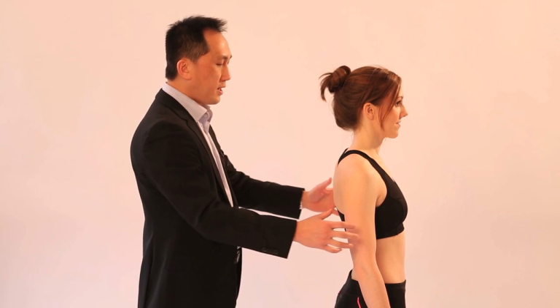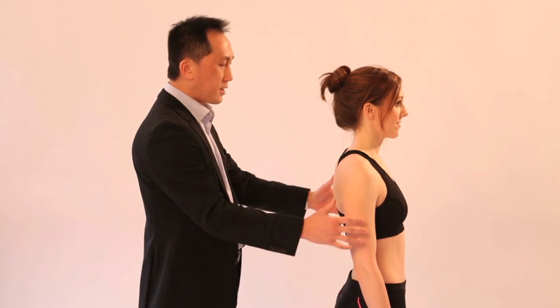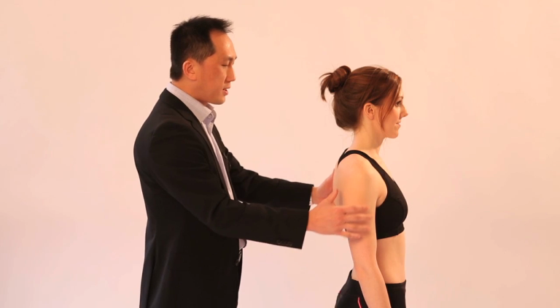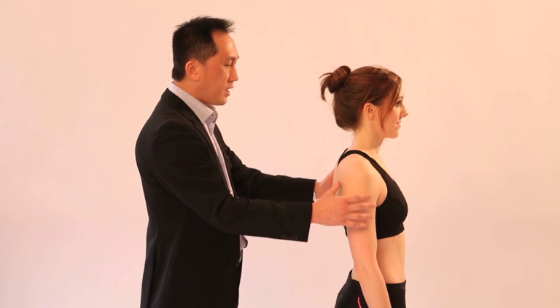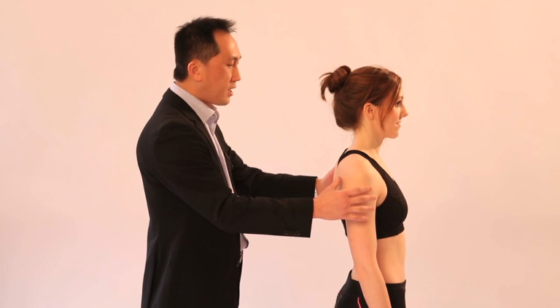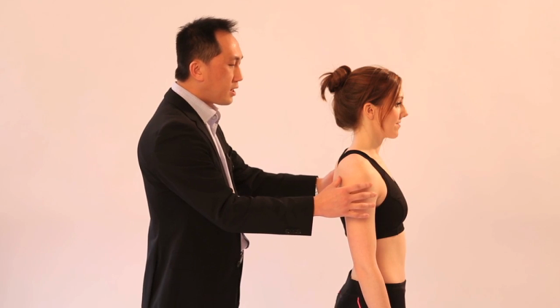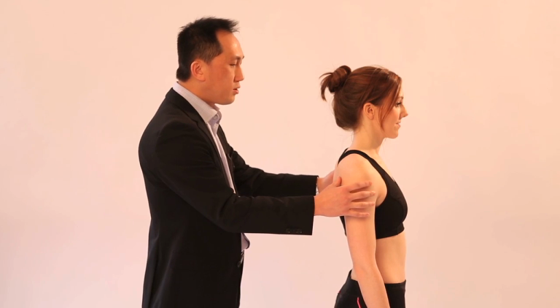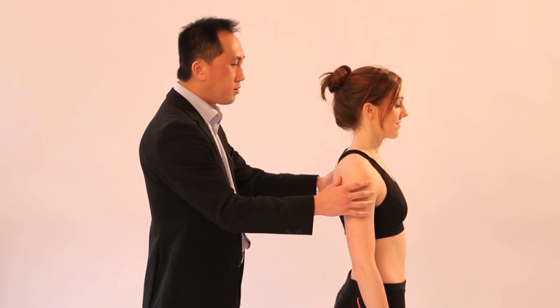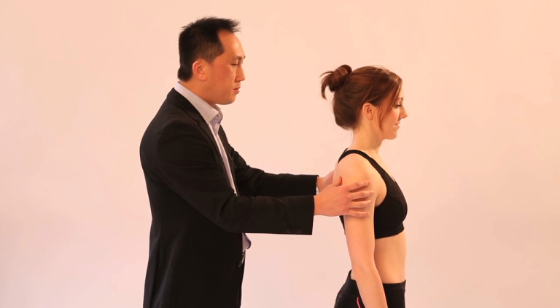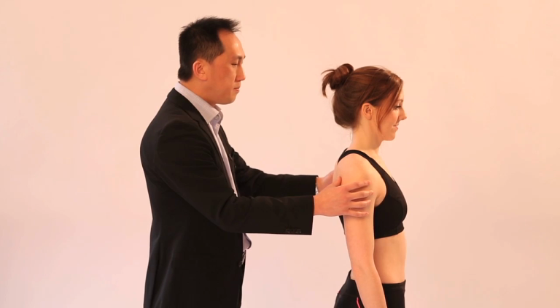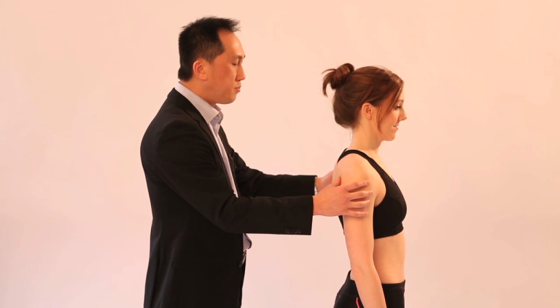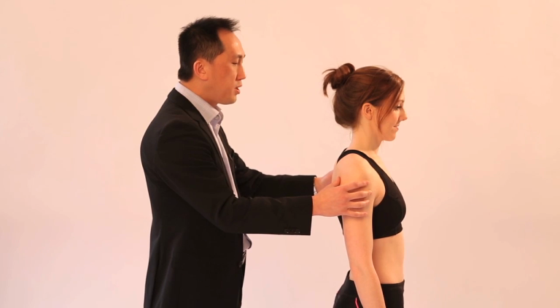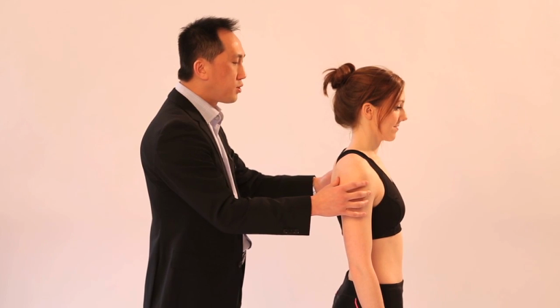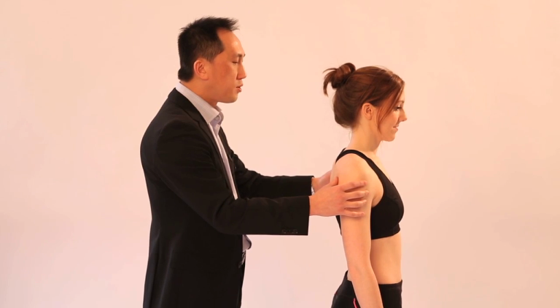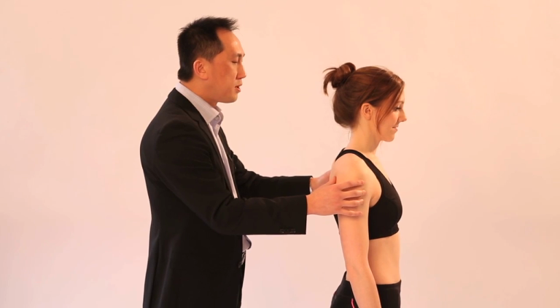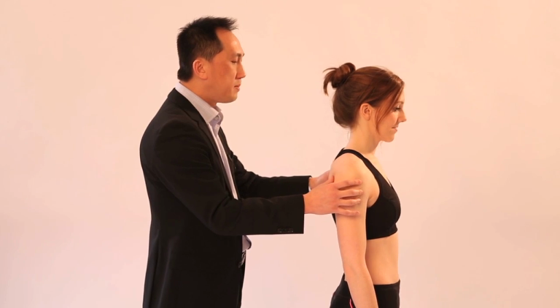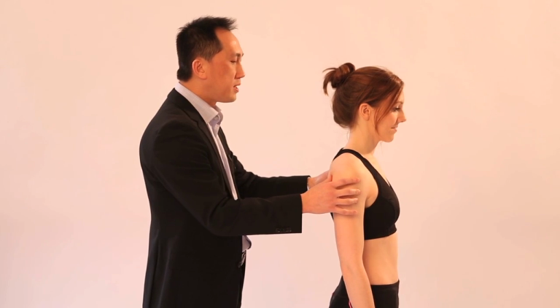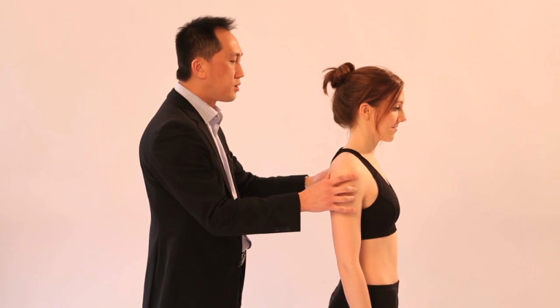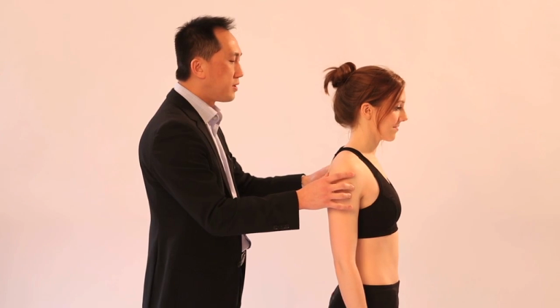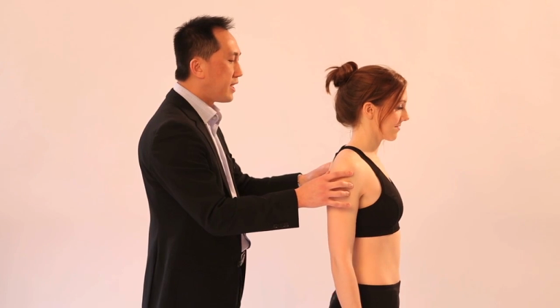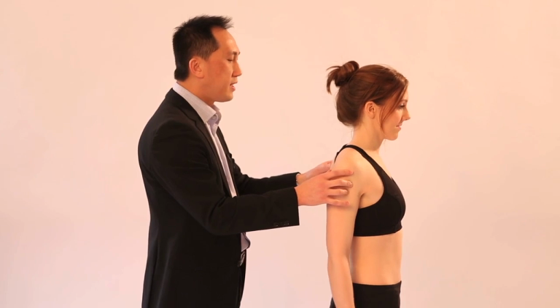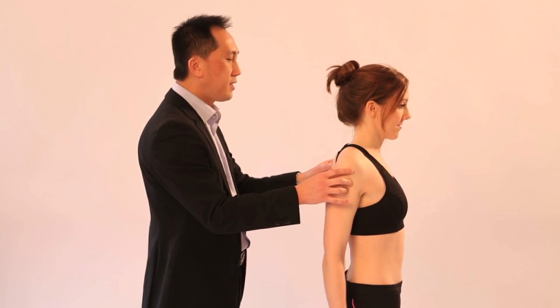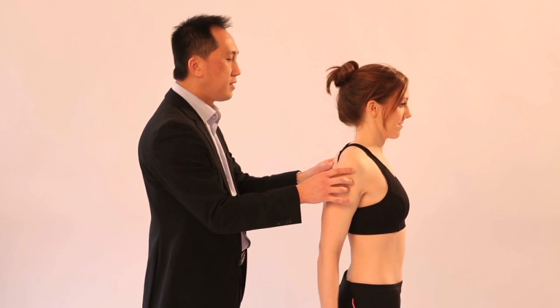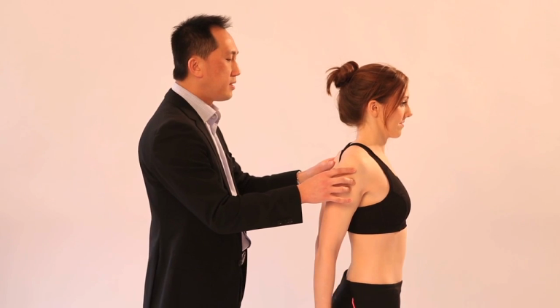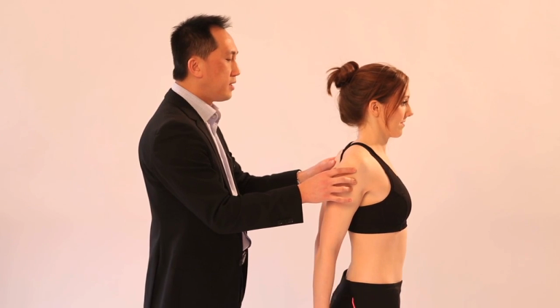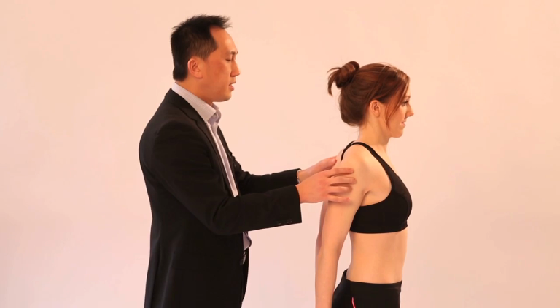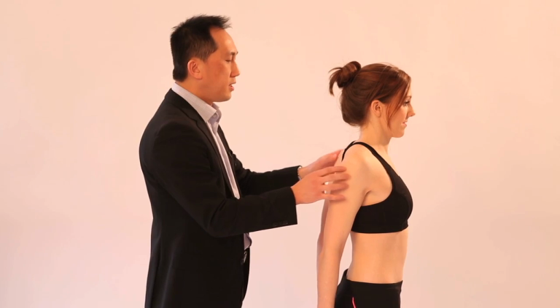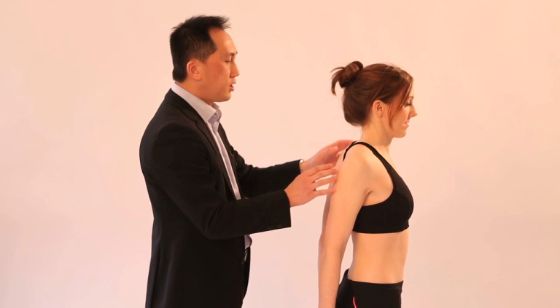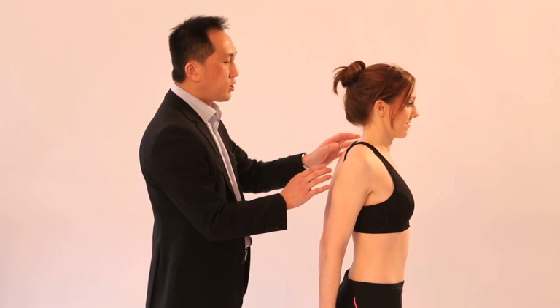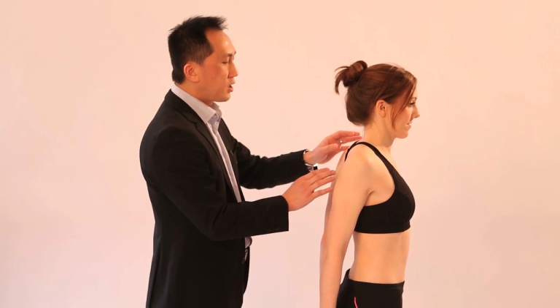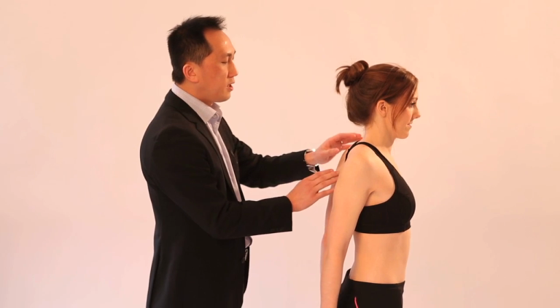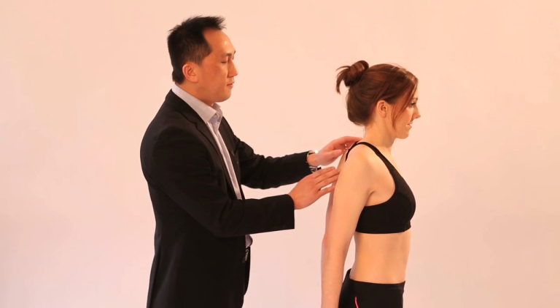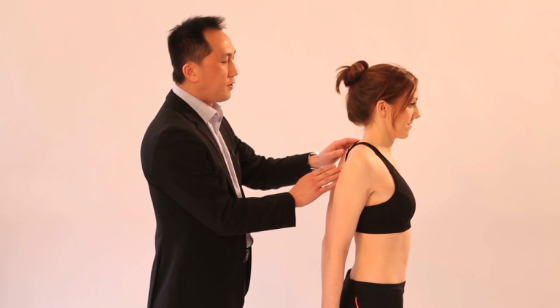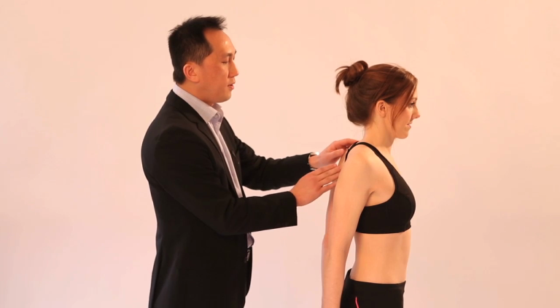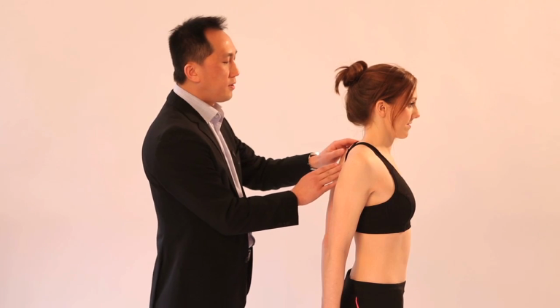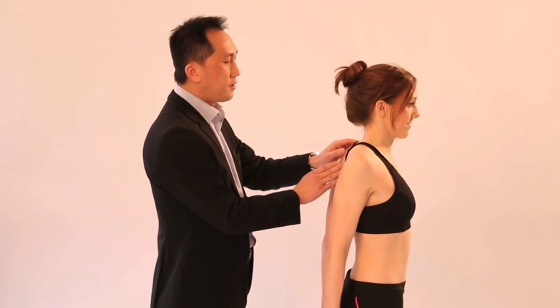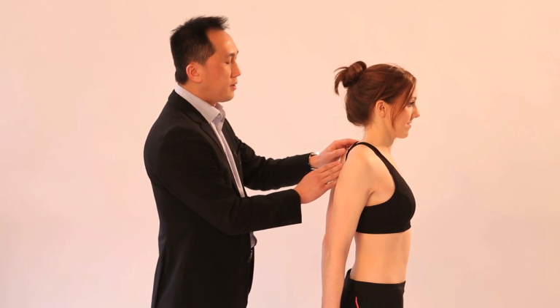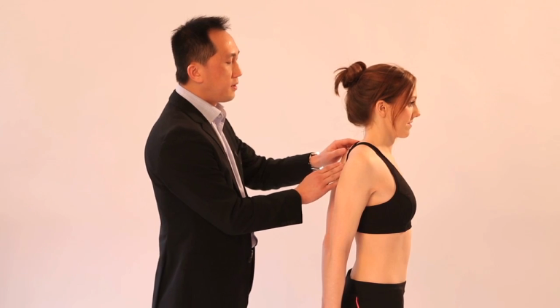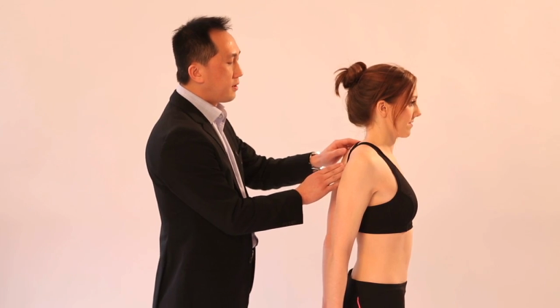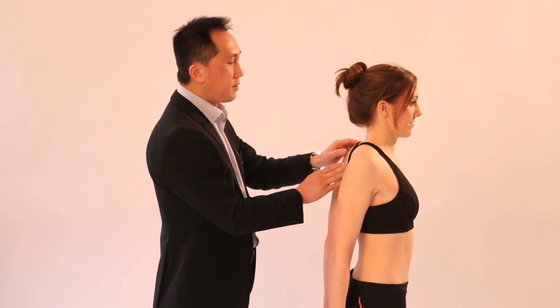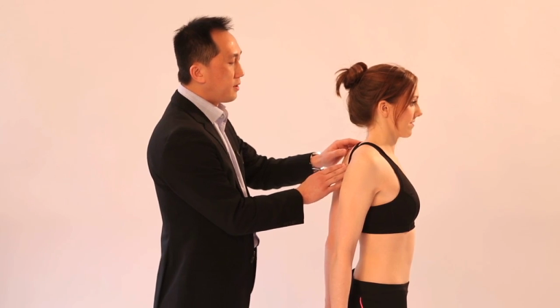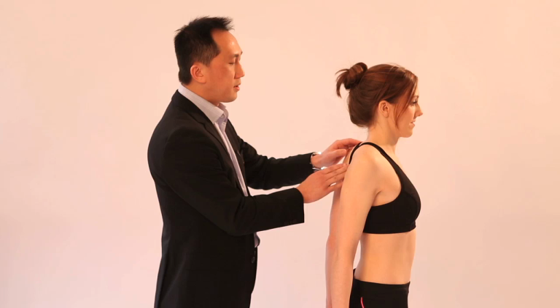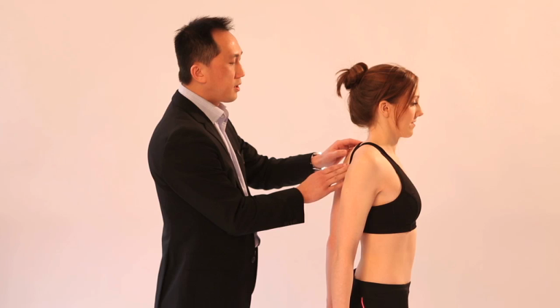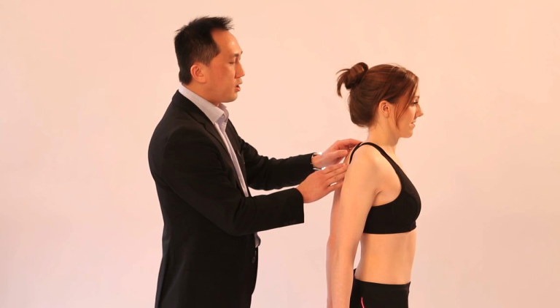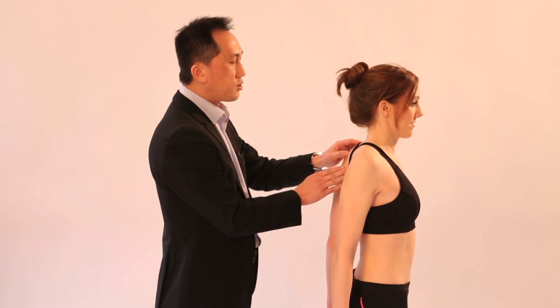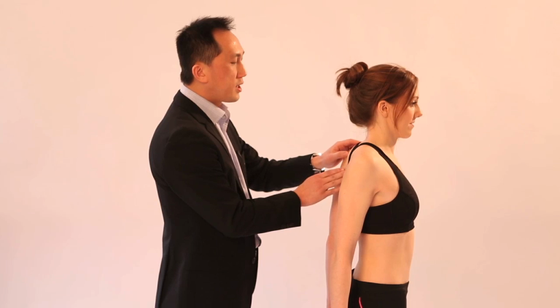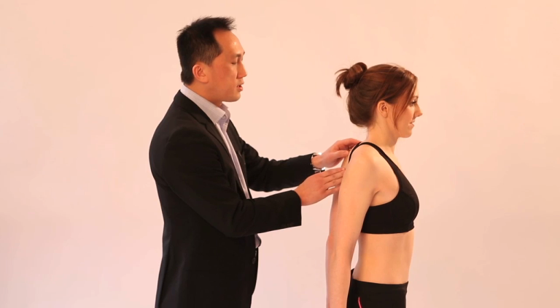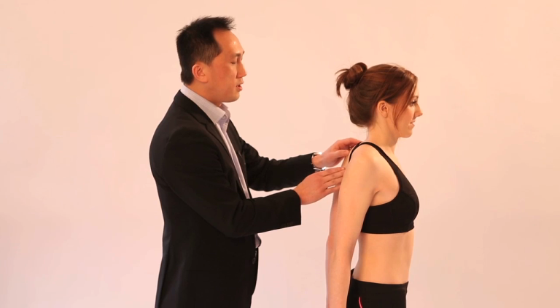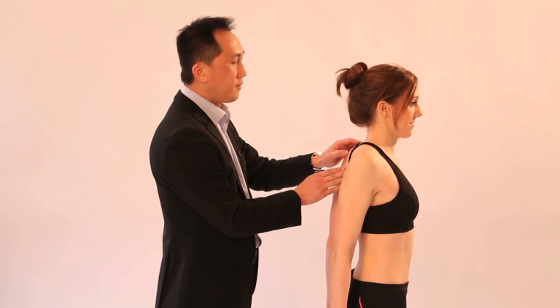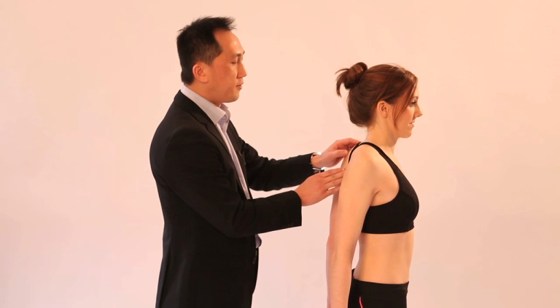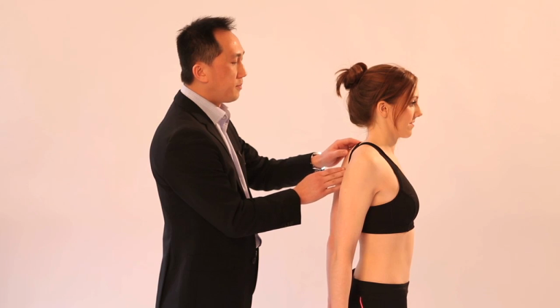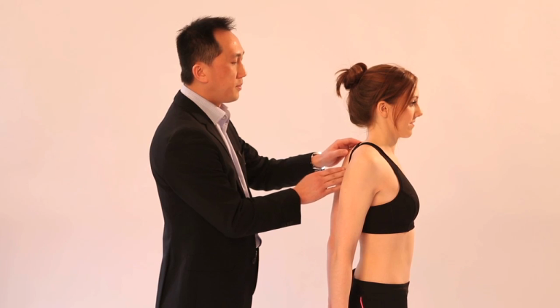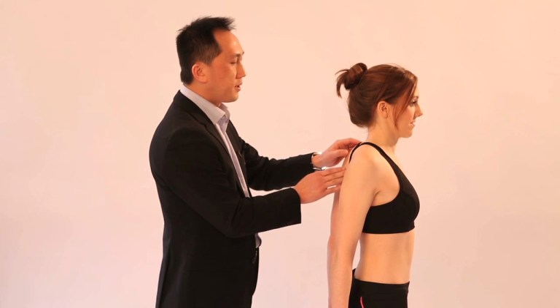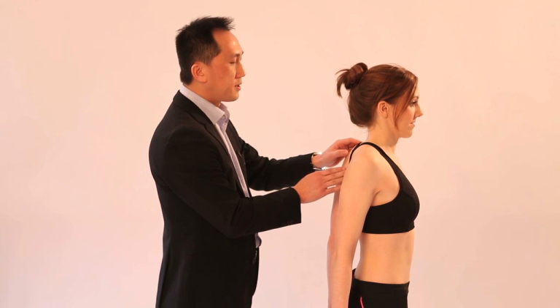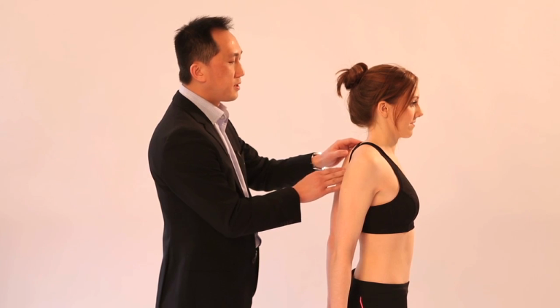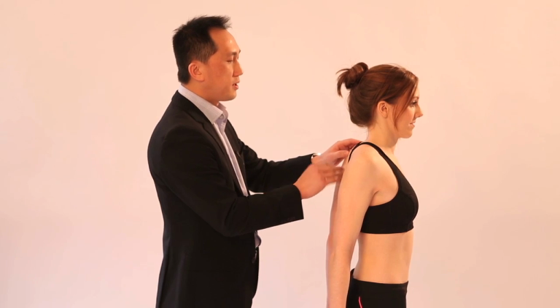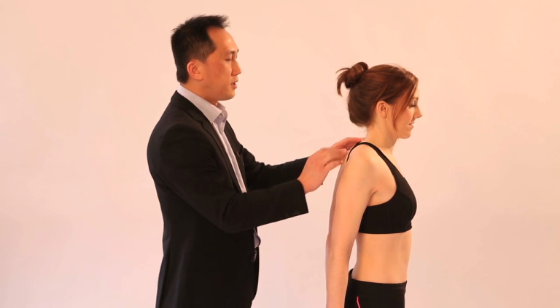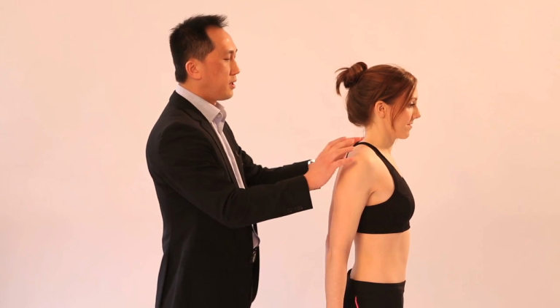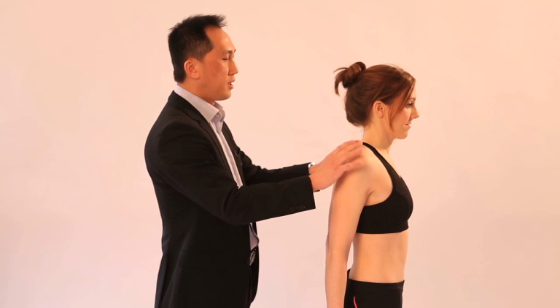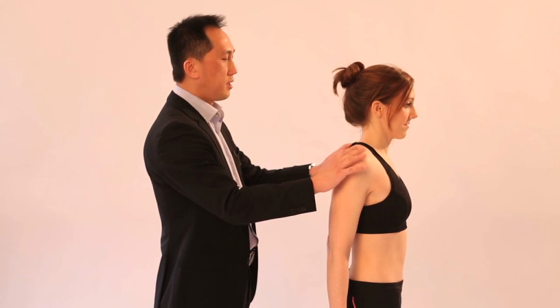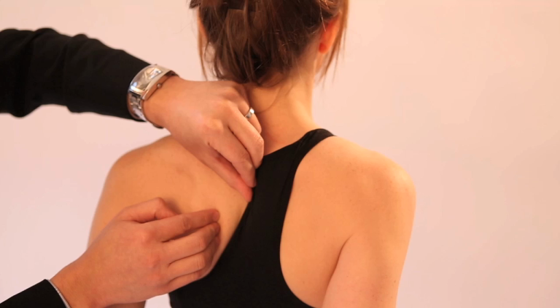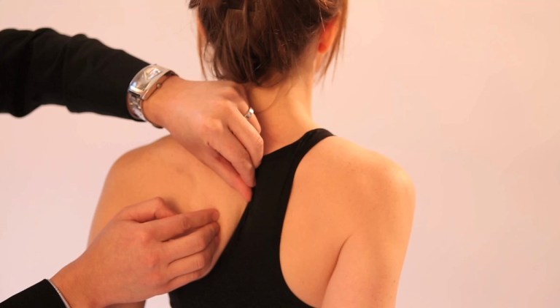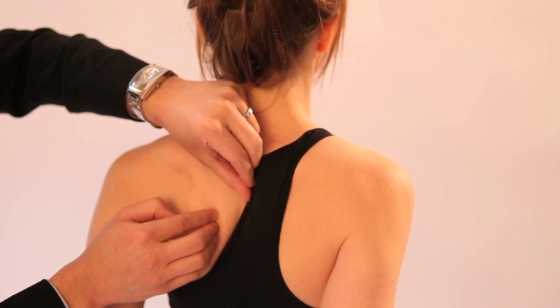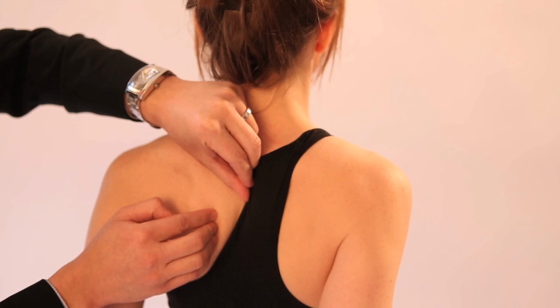Next, can I get you to bring your shoulder blades together? This checks for contraction of the rhomboids.